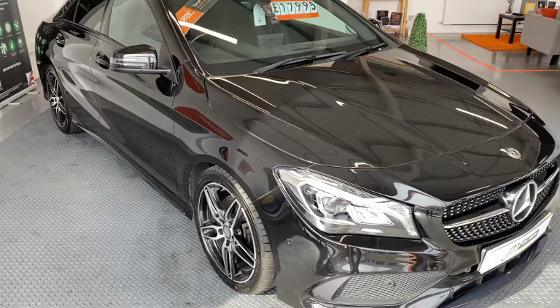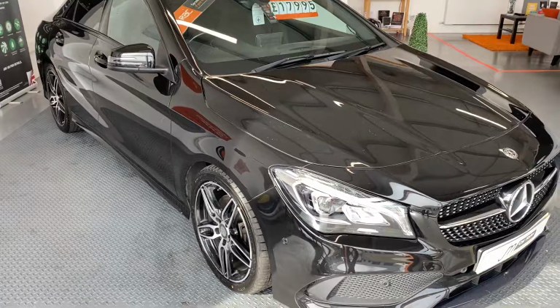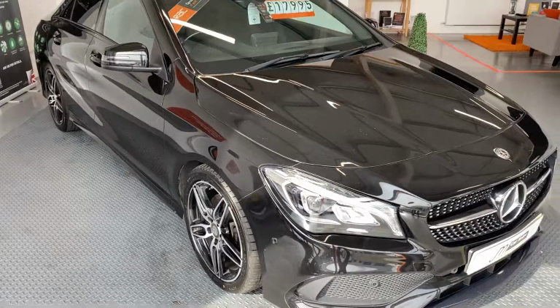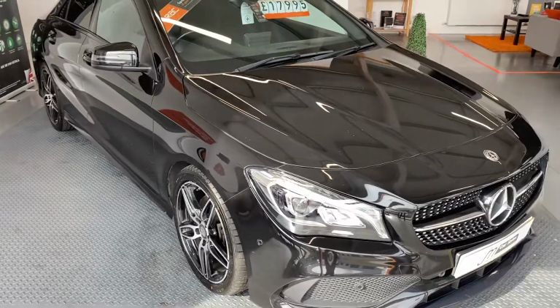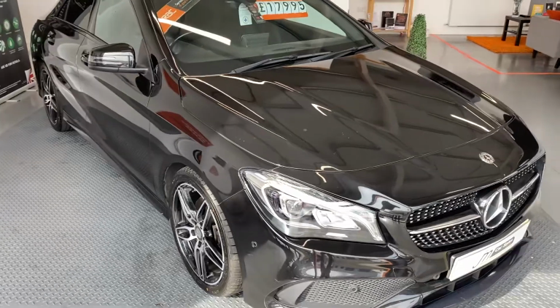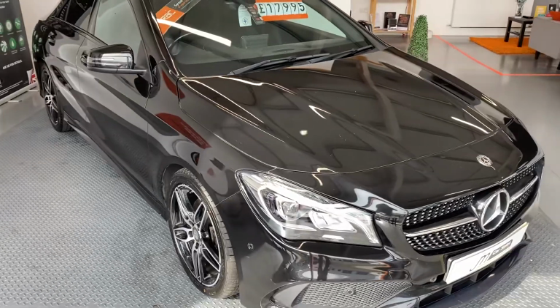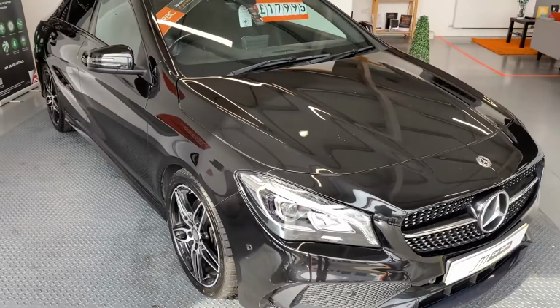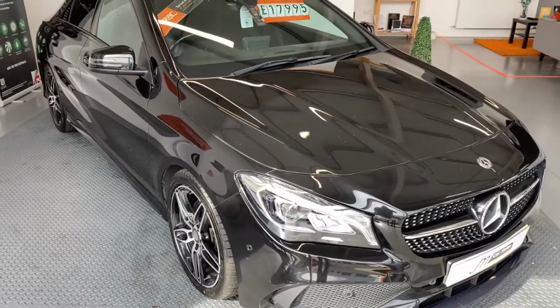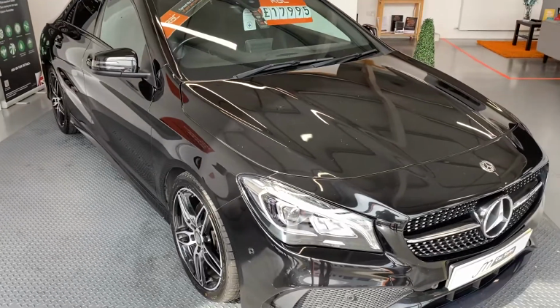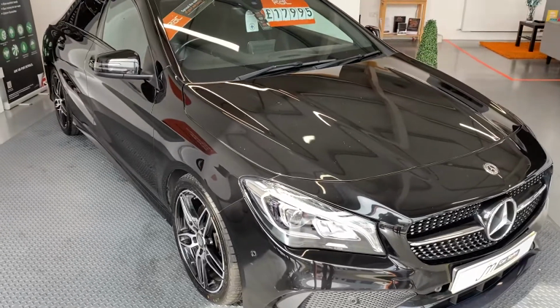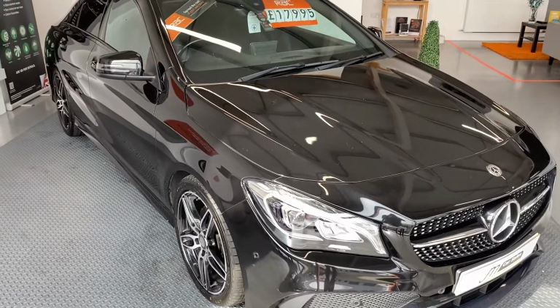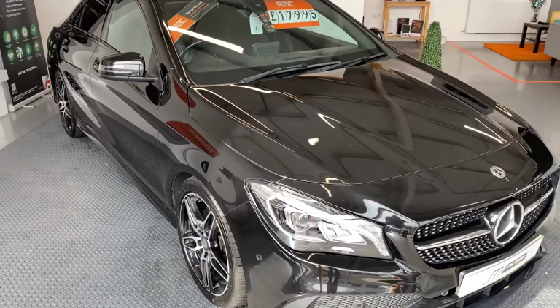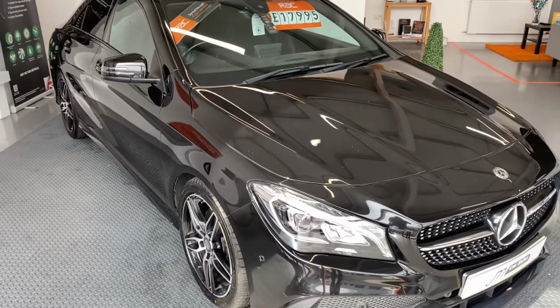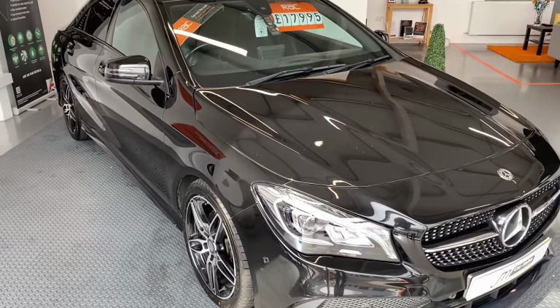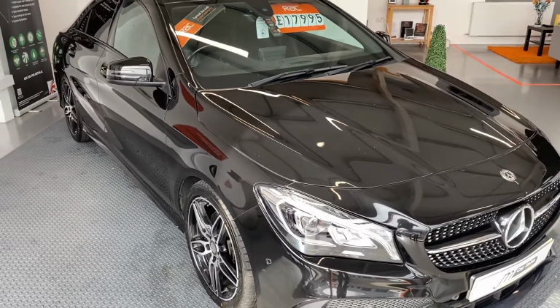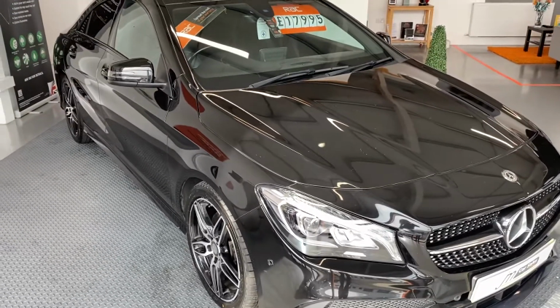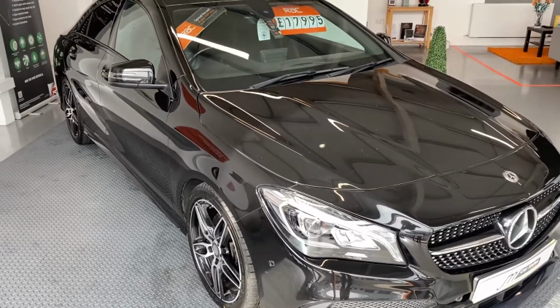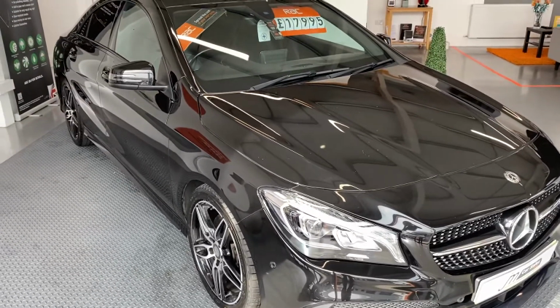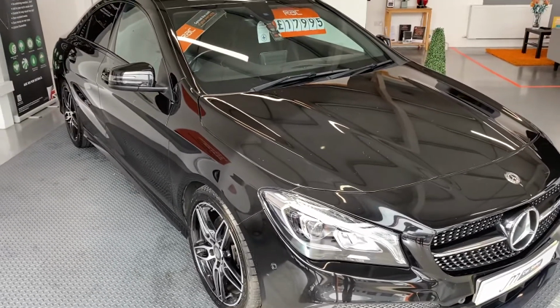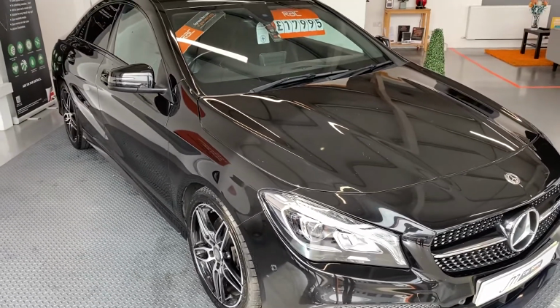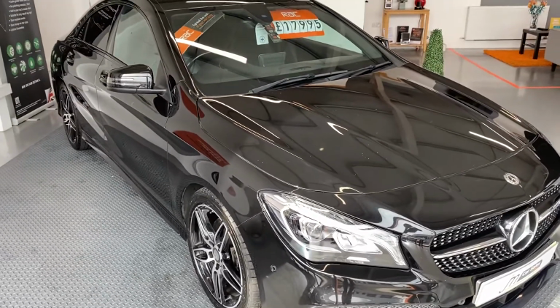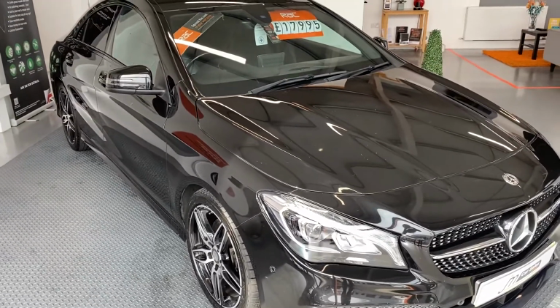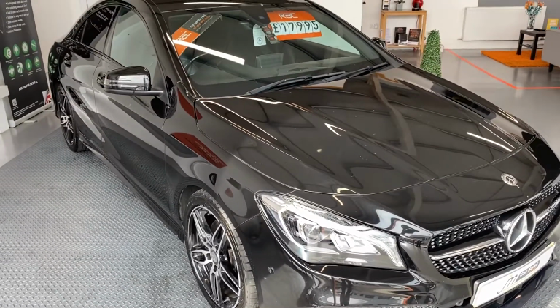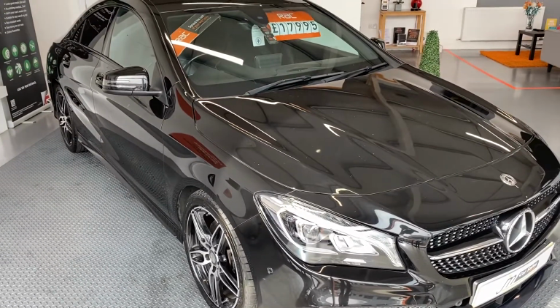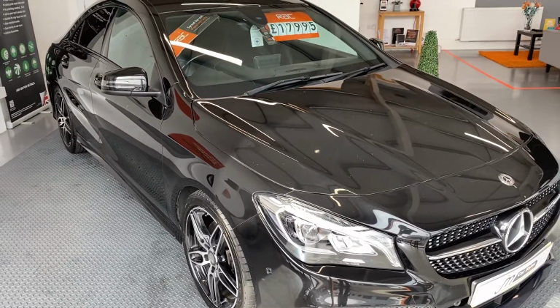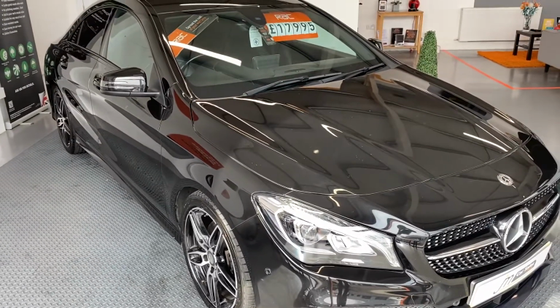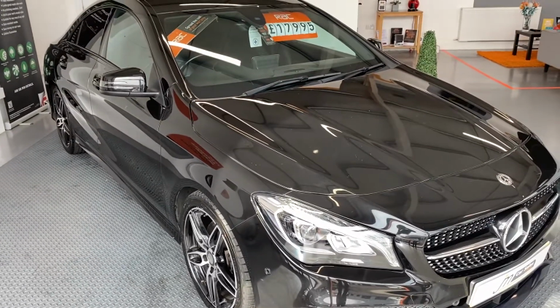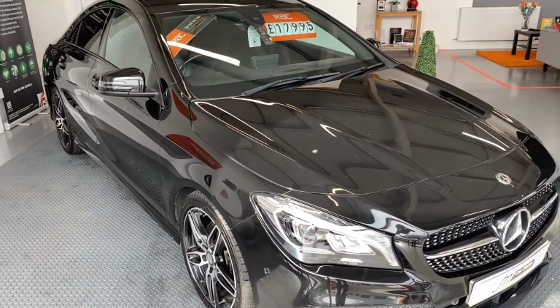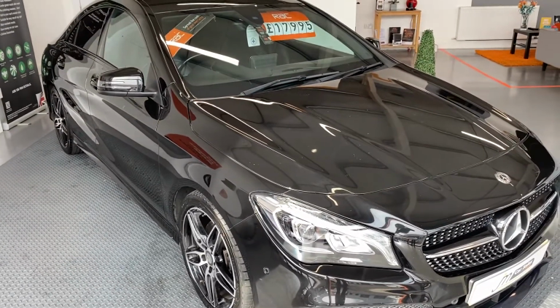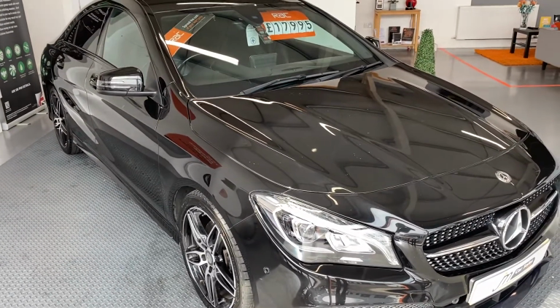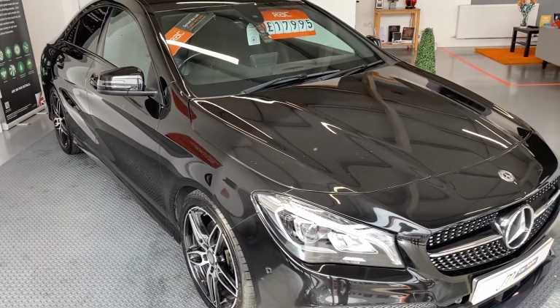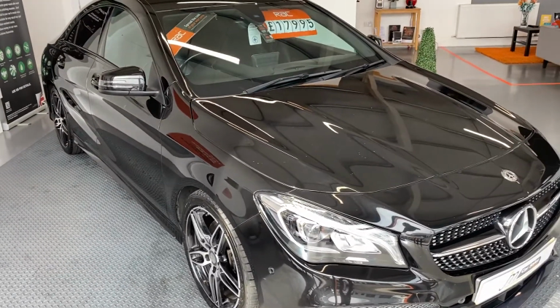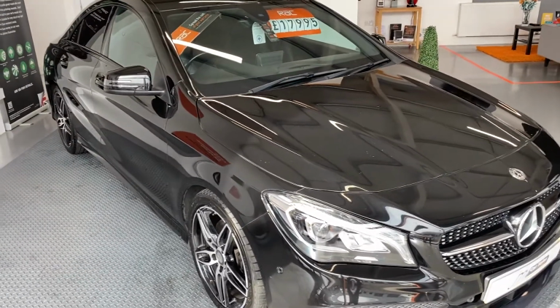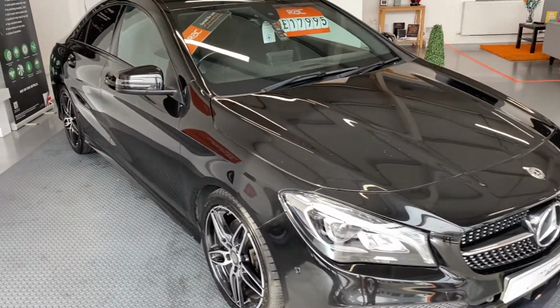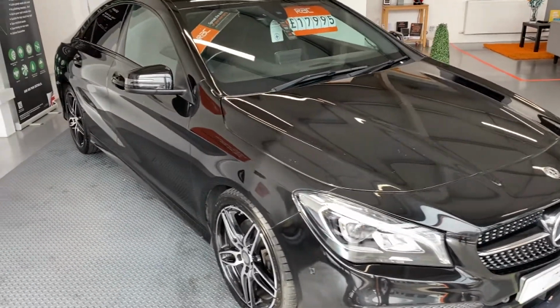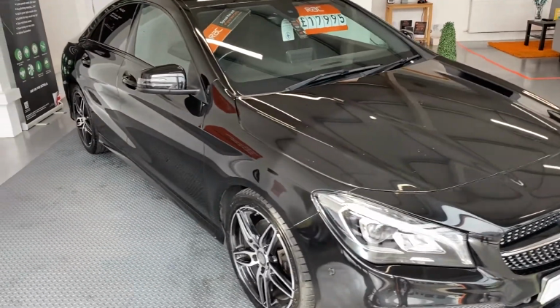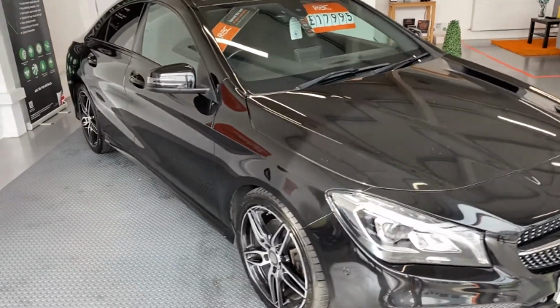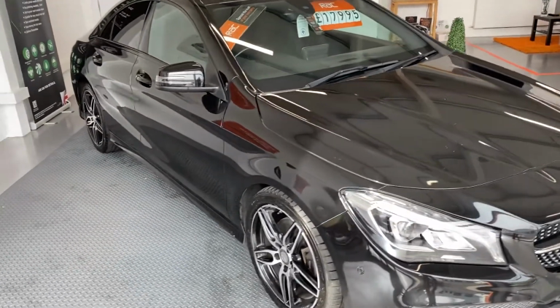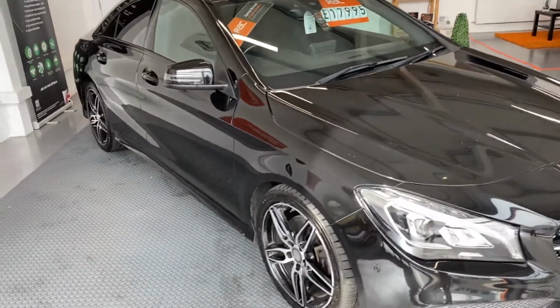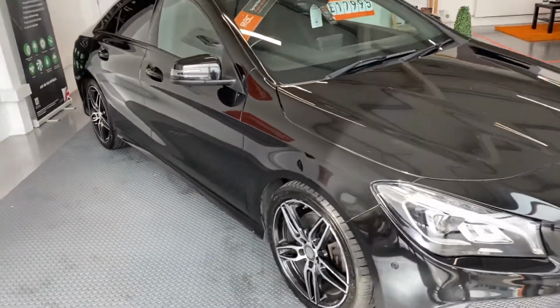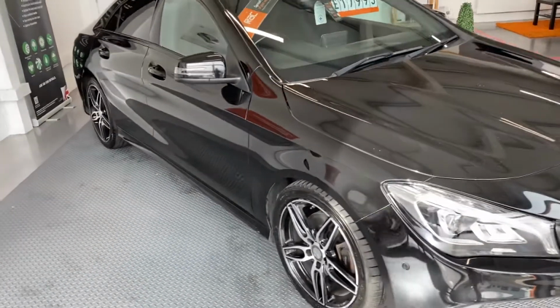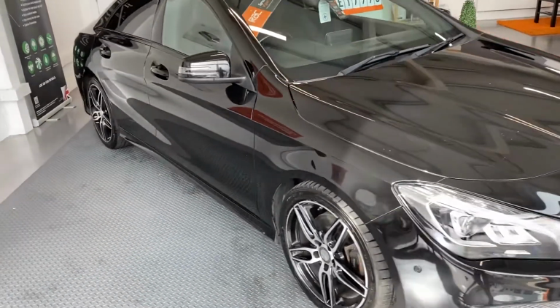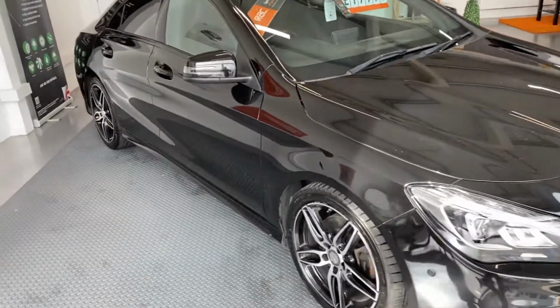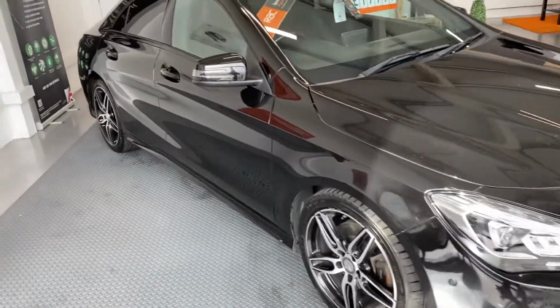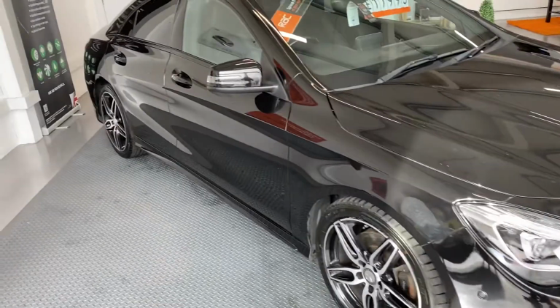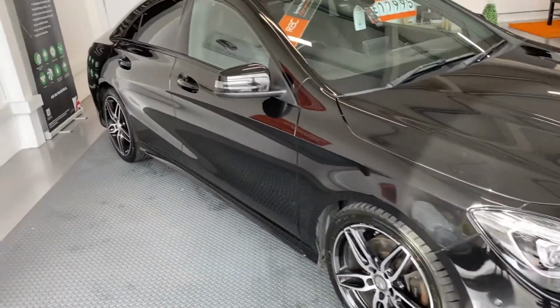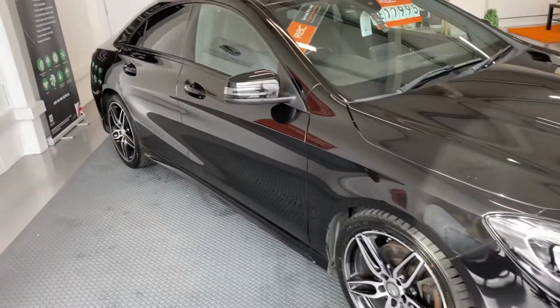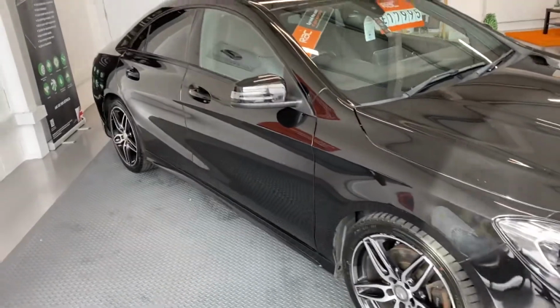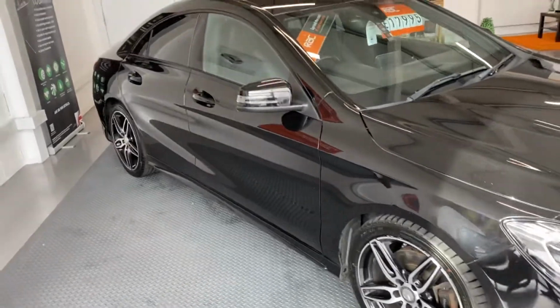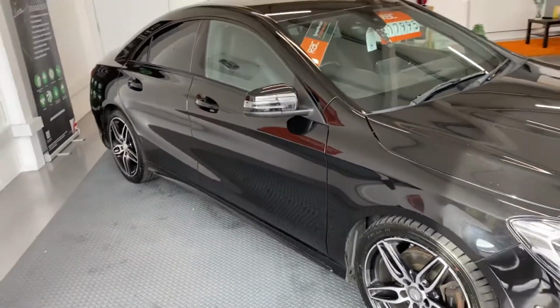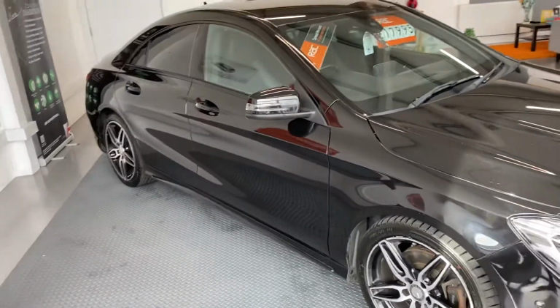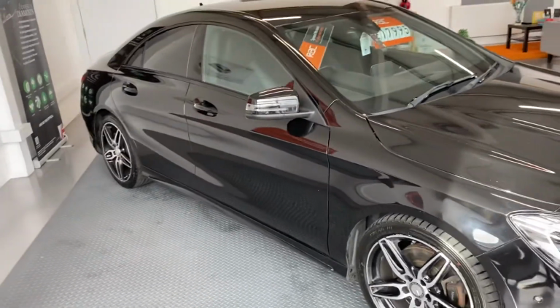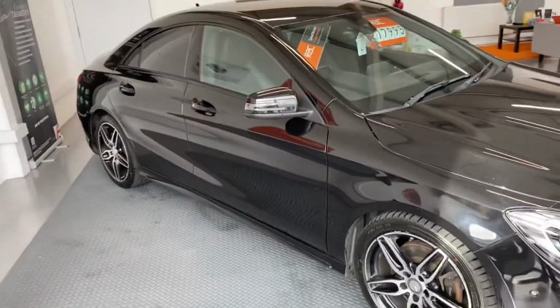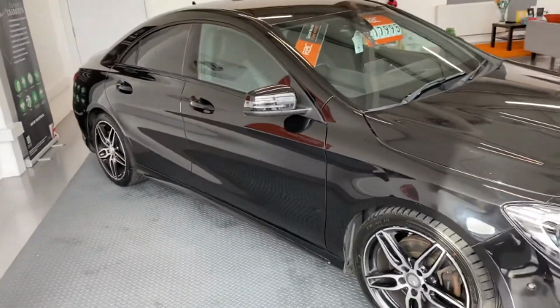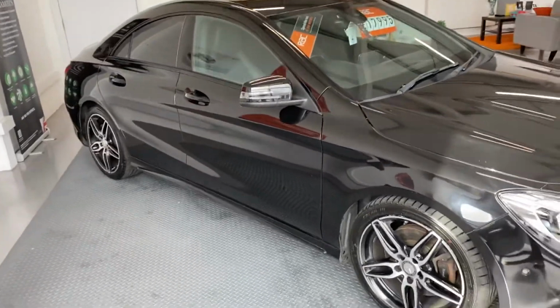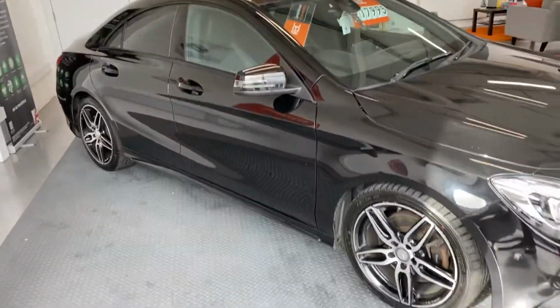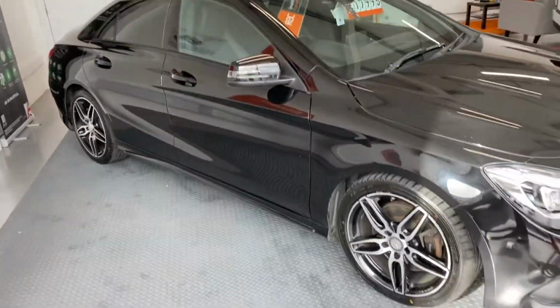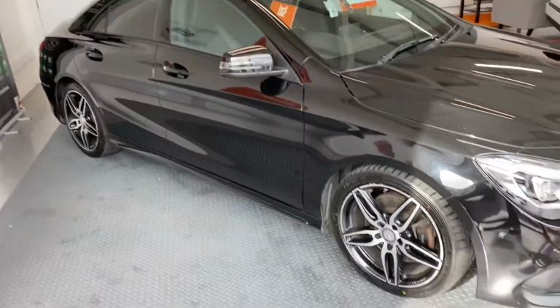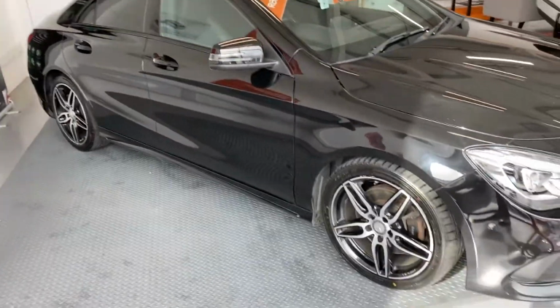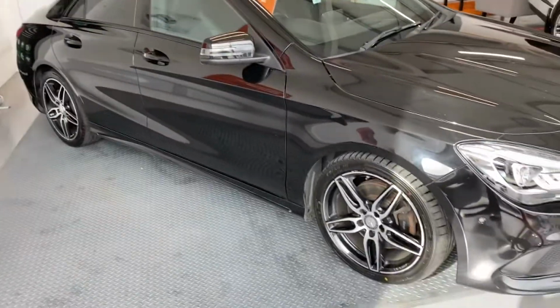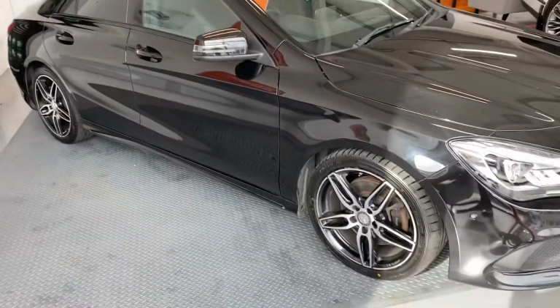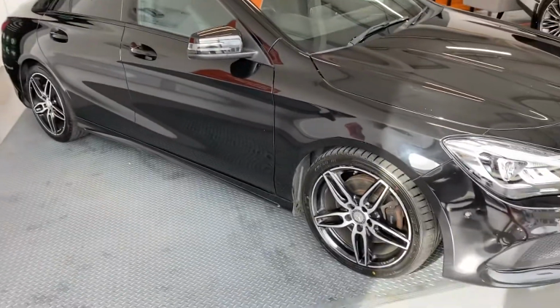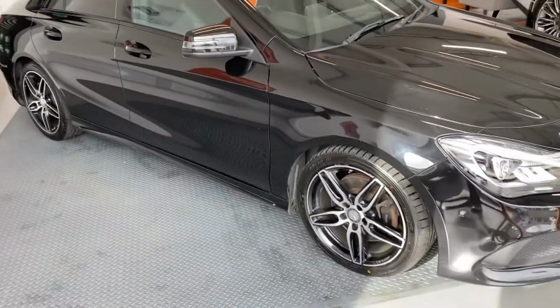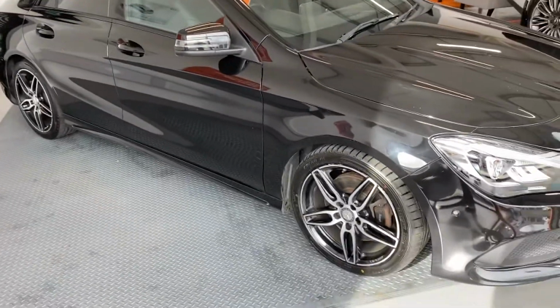Here we have a Mercedes, lovely CLA AMG line, finished in stunning black — you can see it looks amazing.